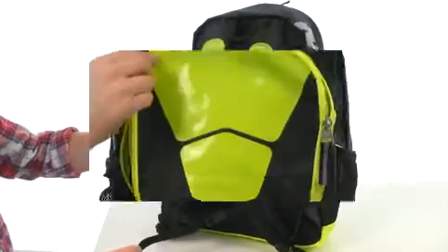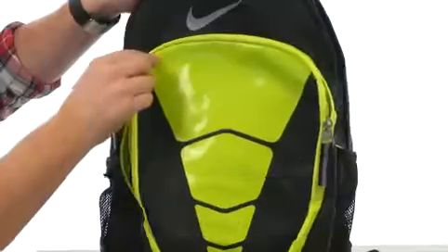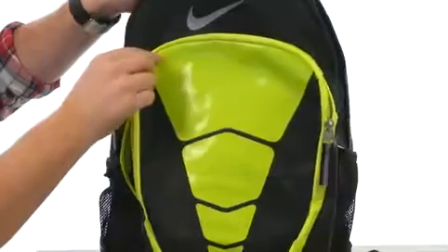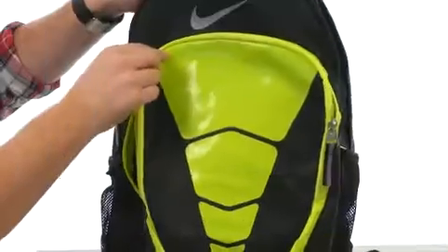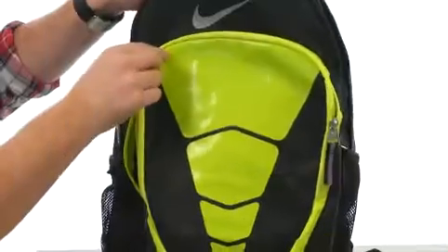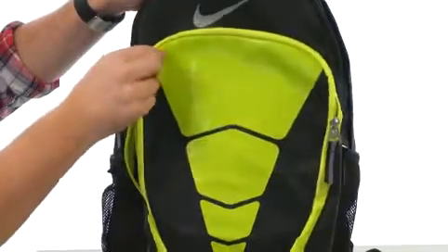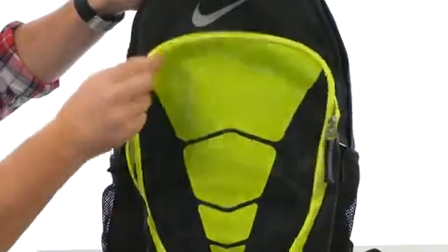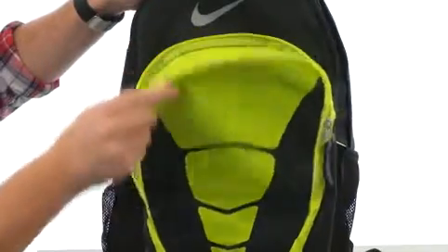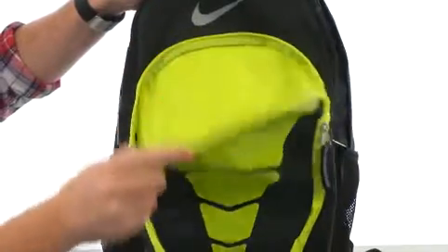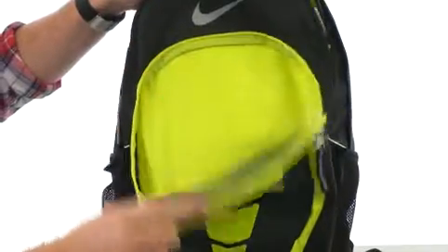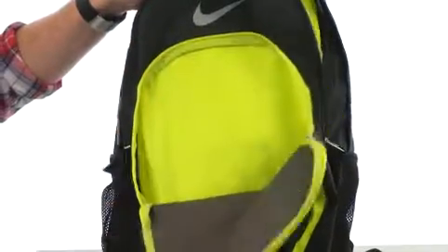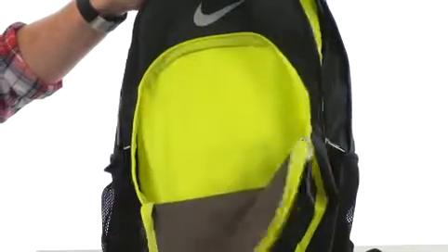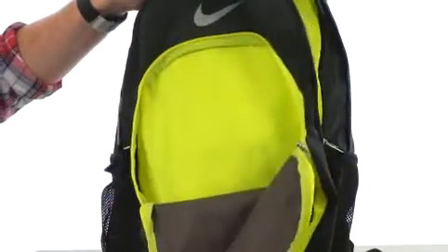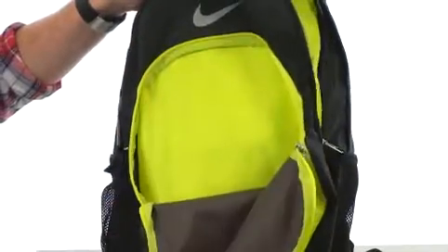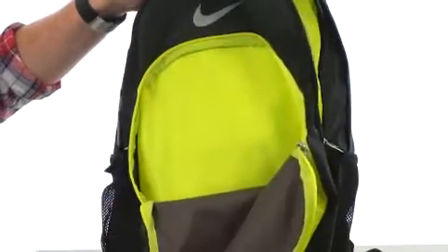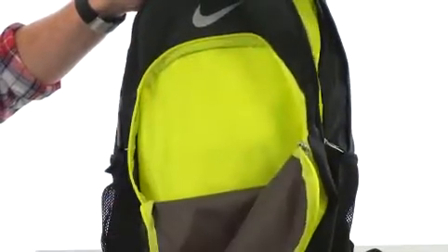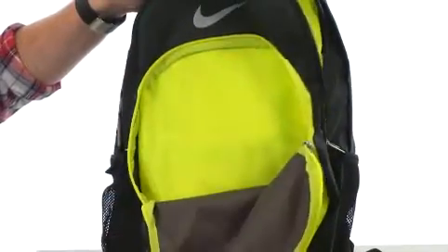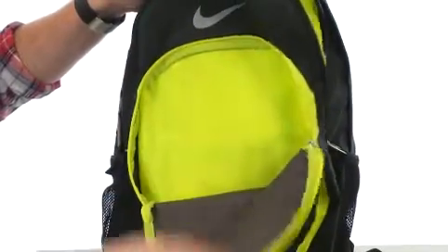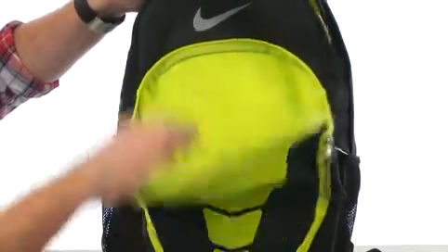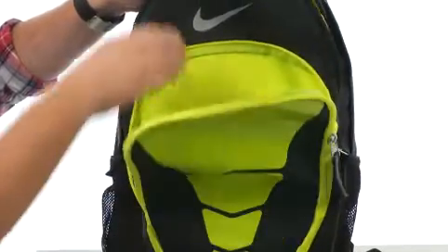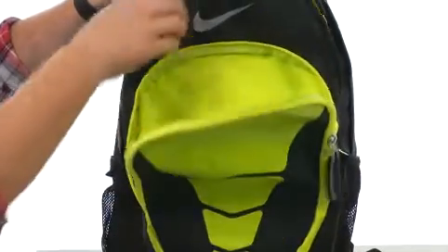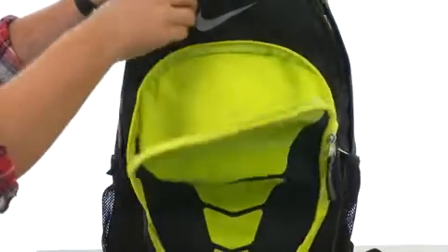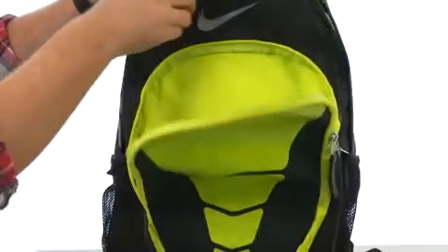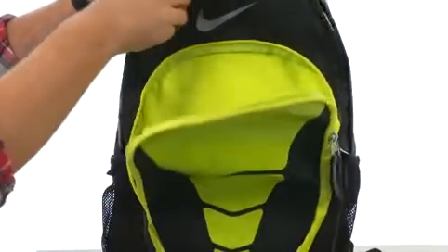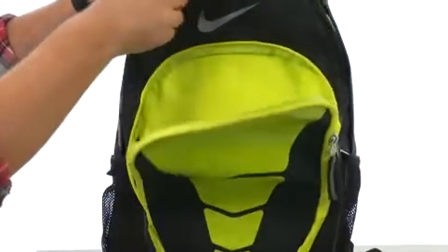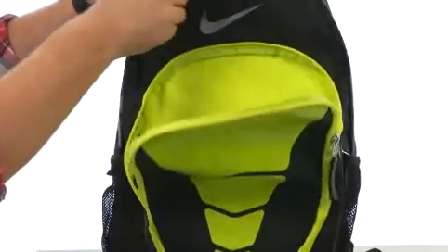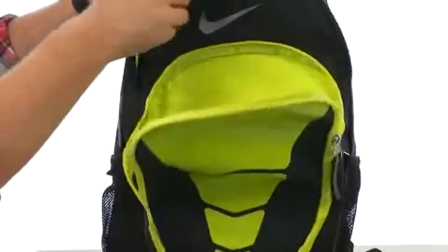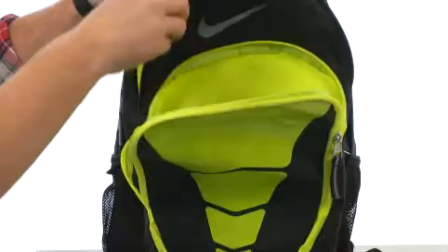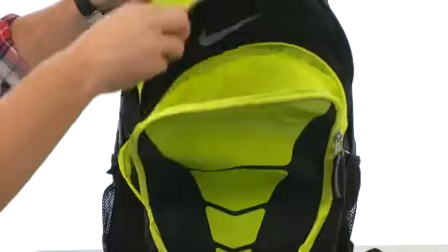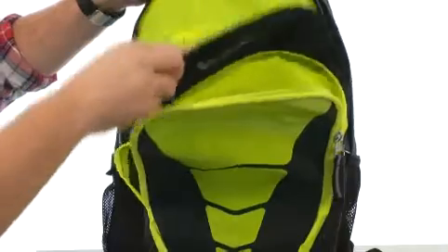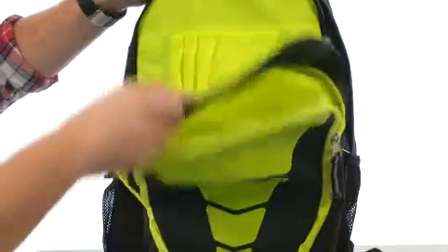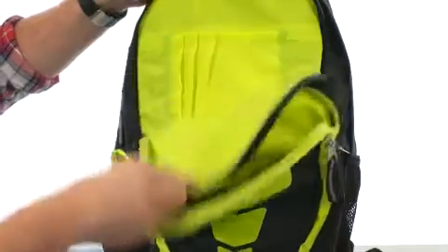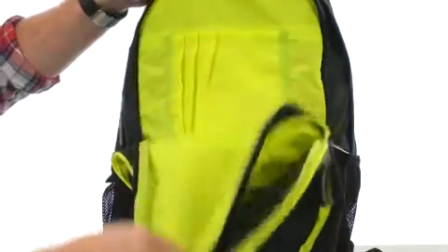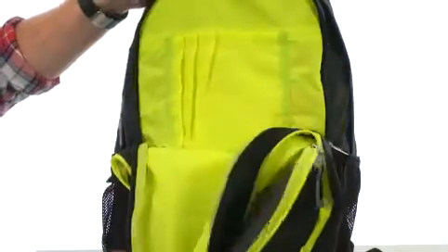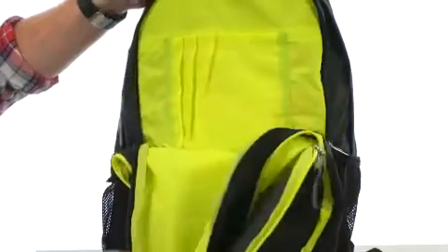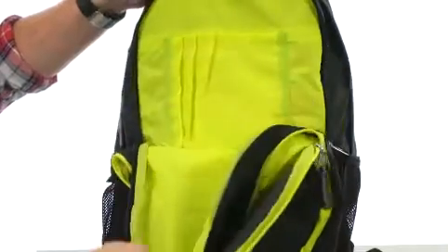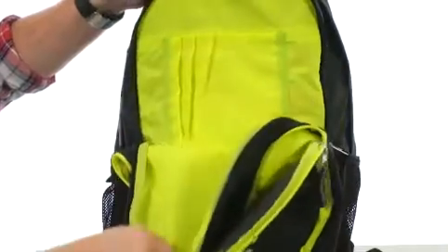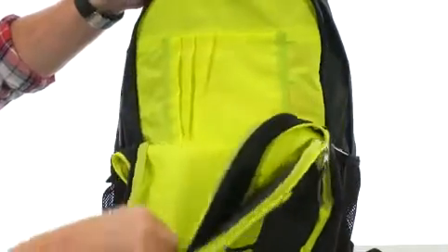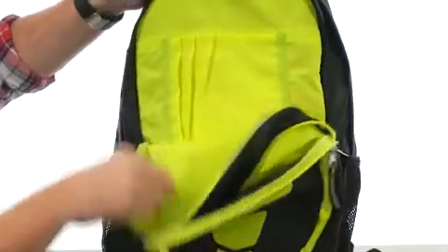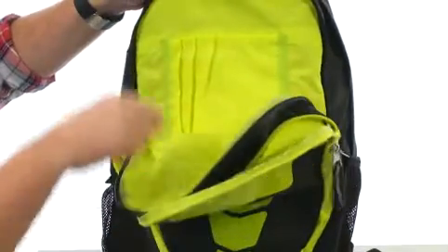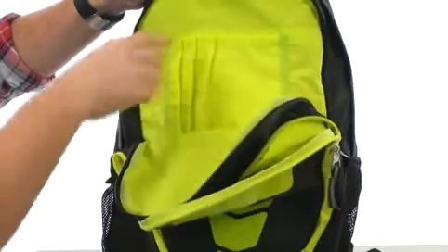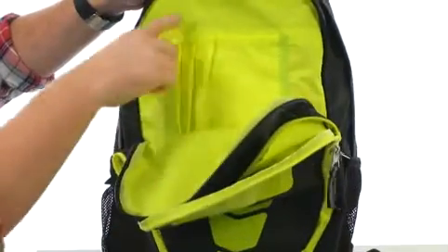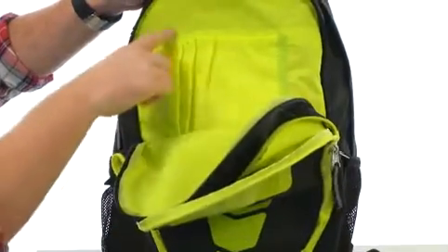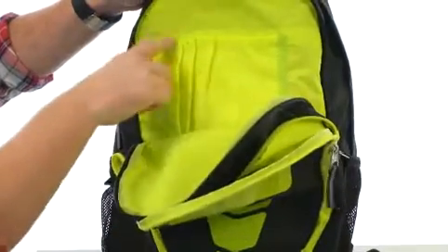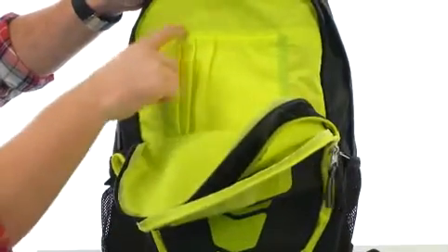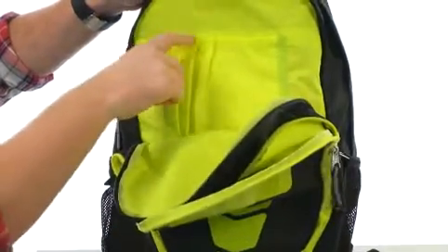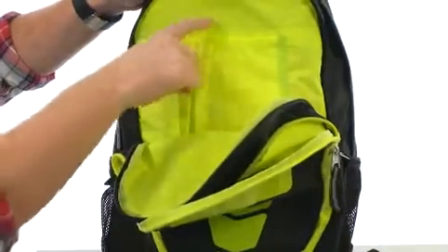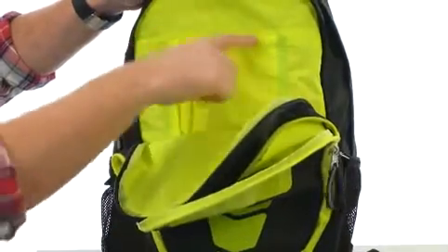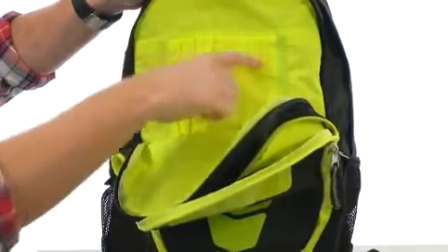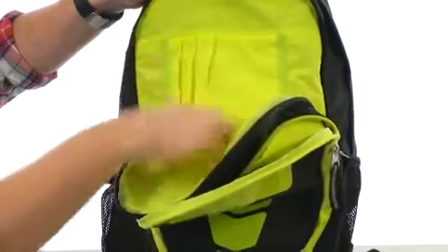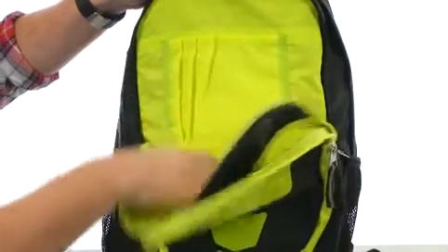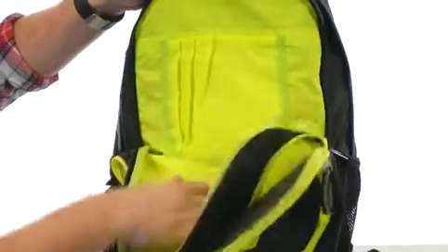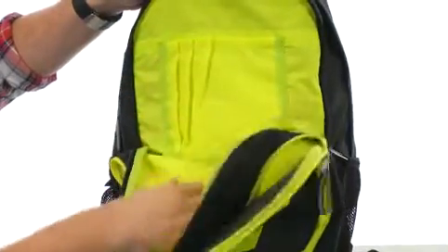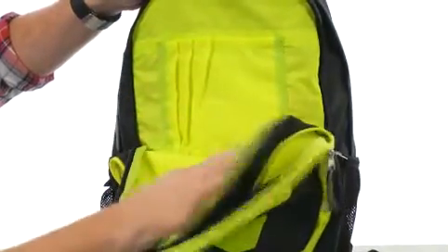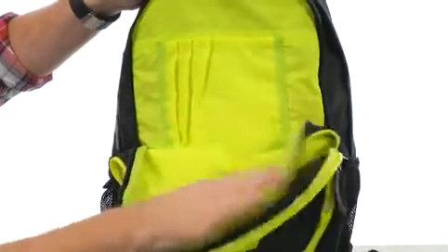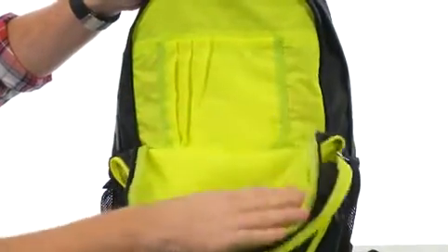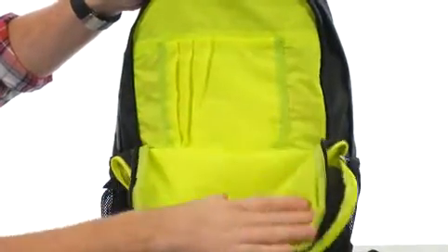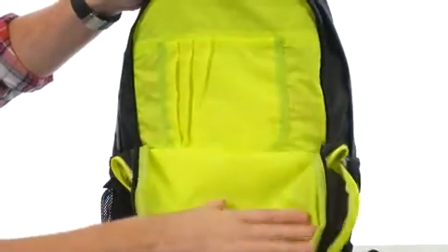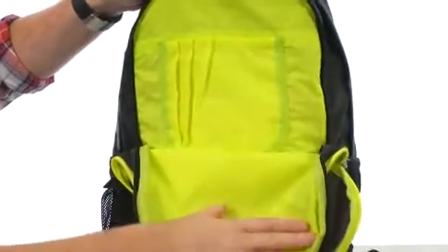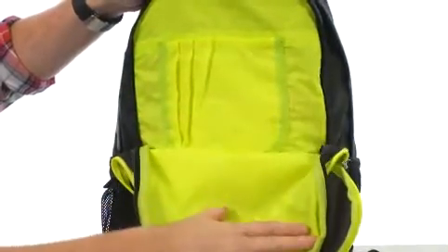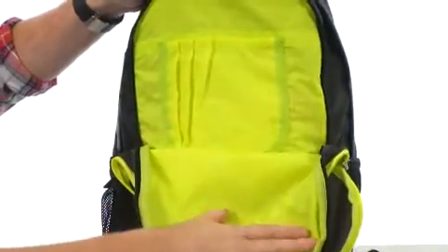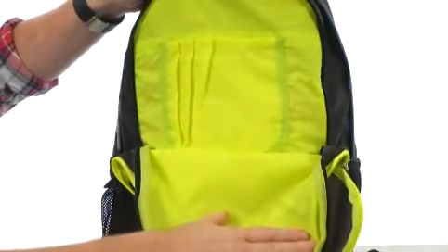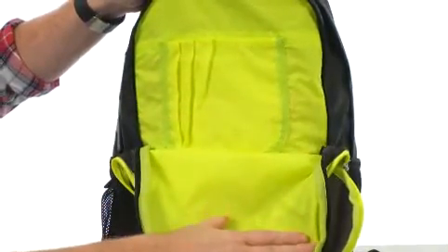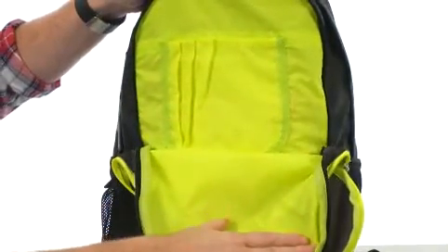There's a really nice large front pocket, as well as an organizational panel pocket. Got those spots for your pins and accessories.